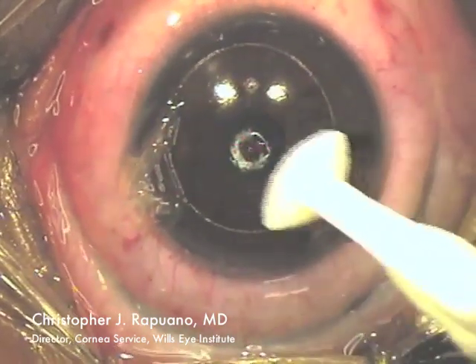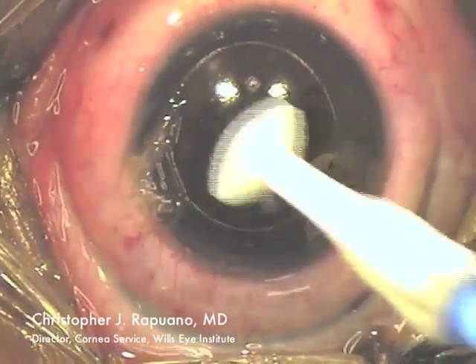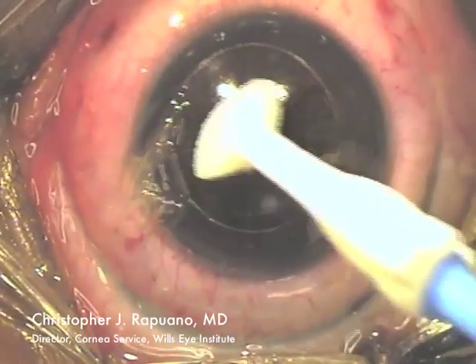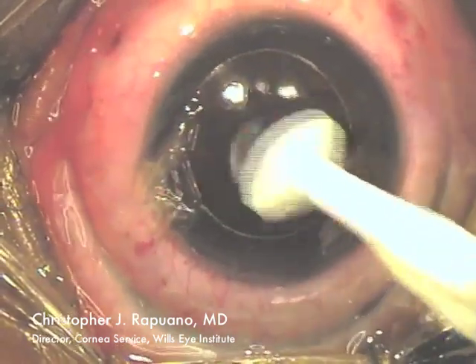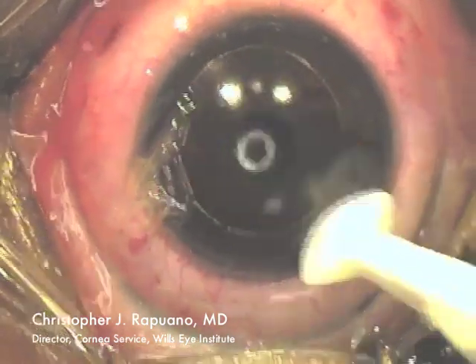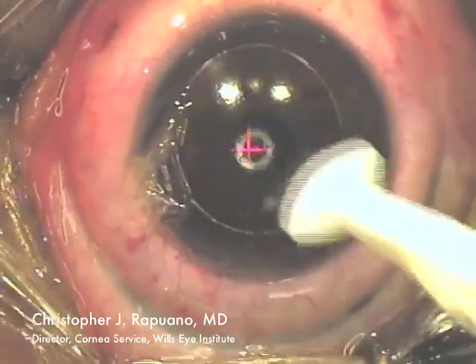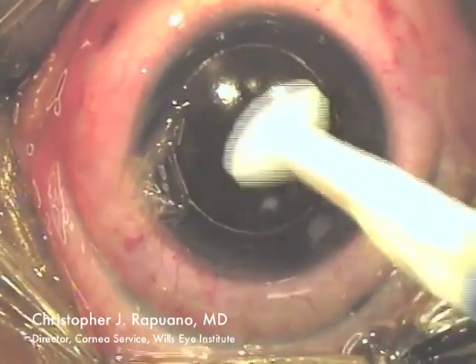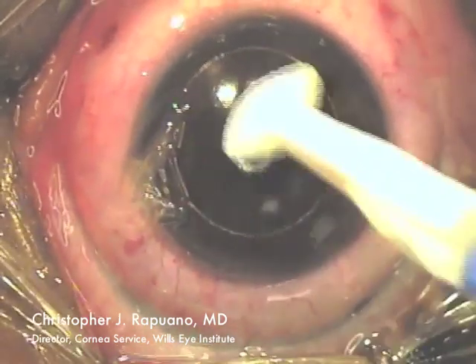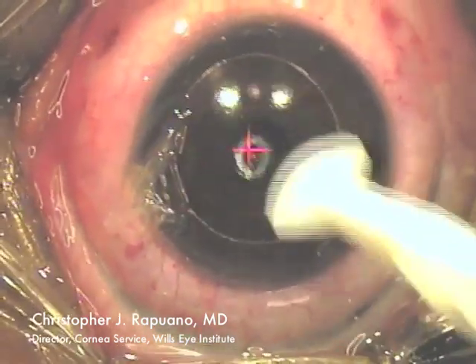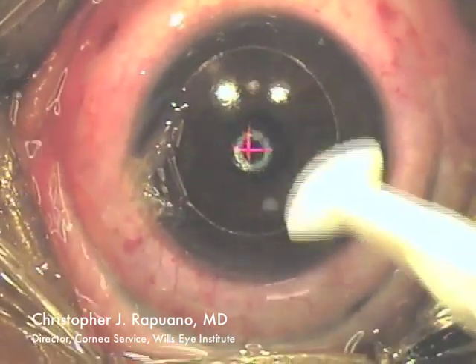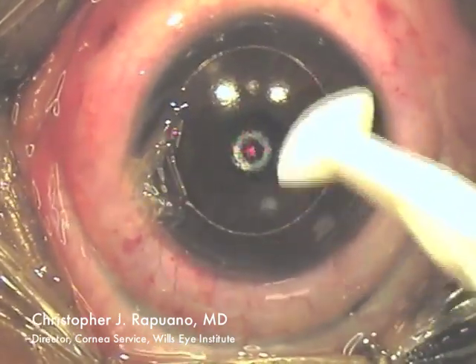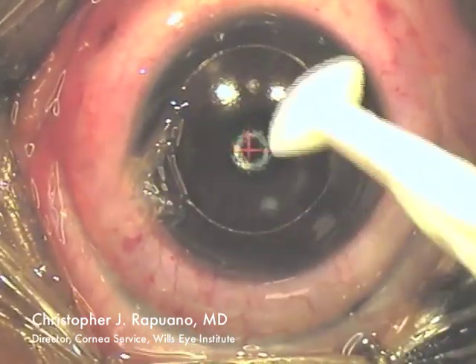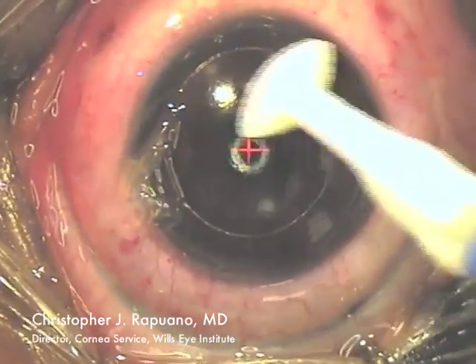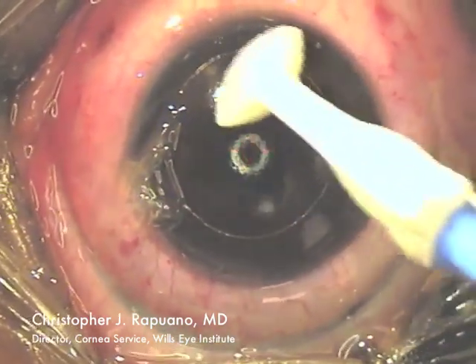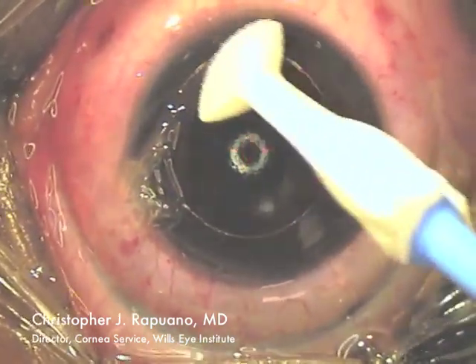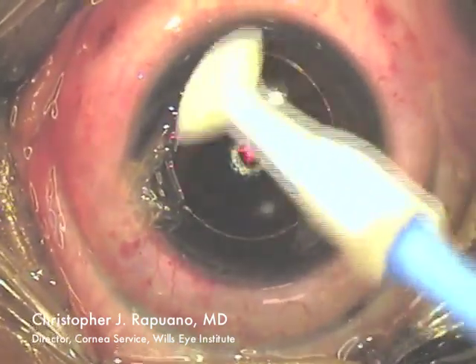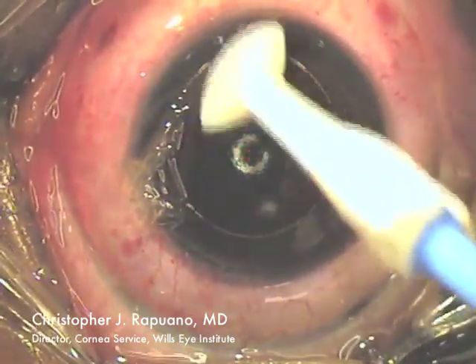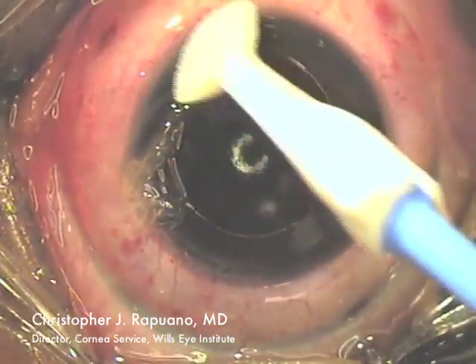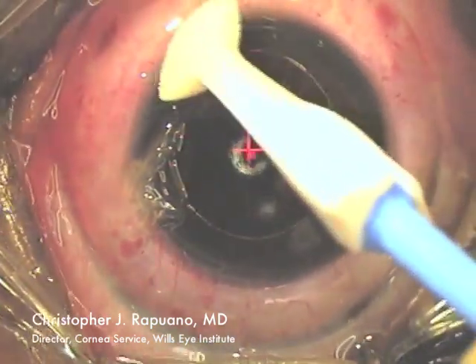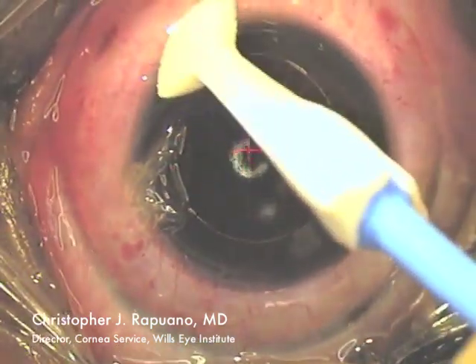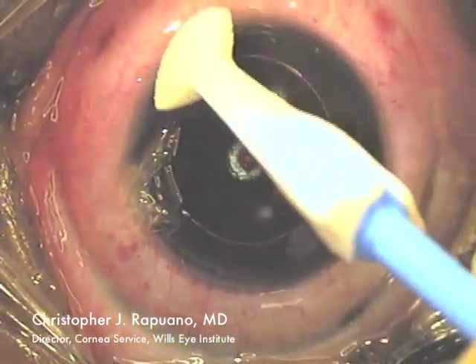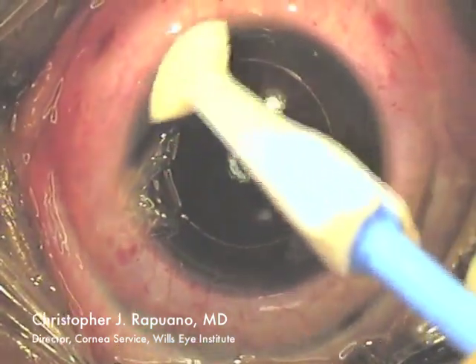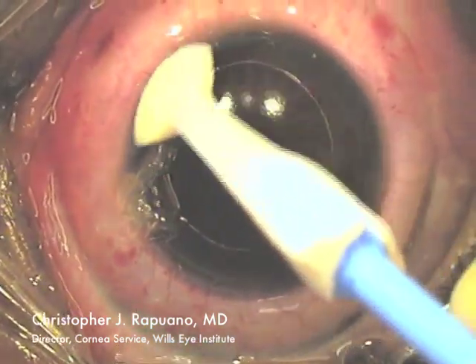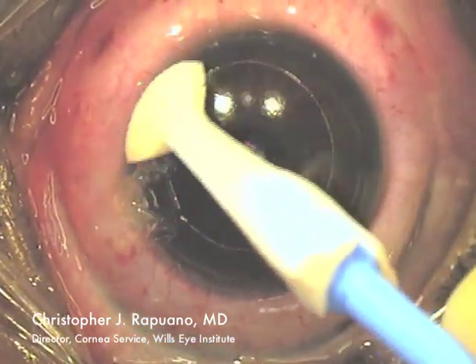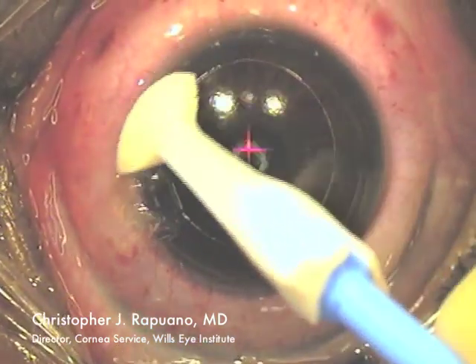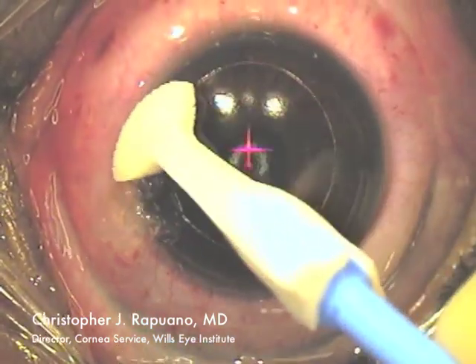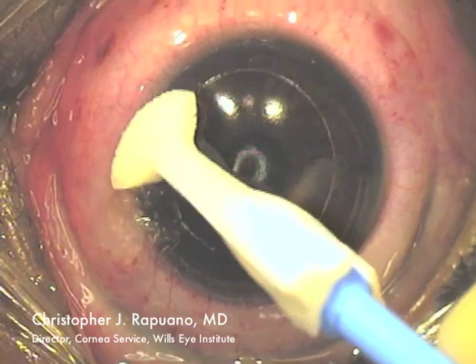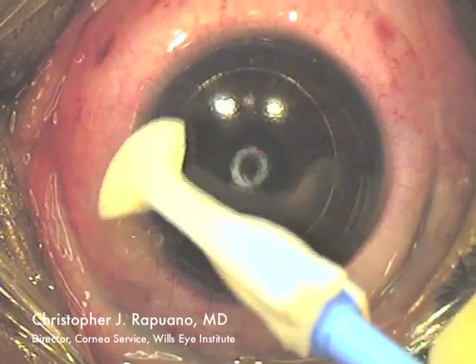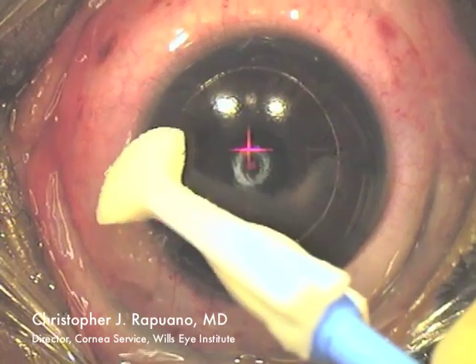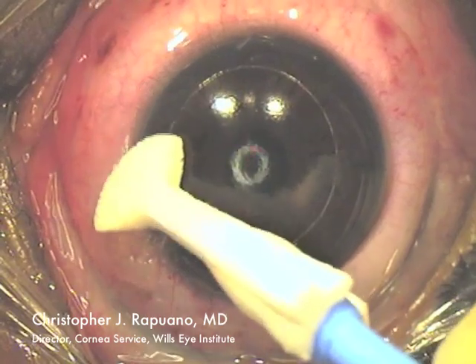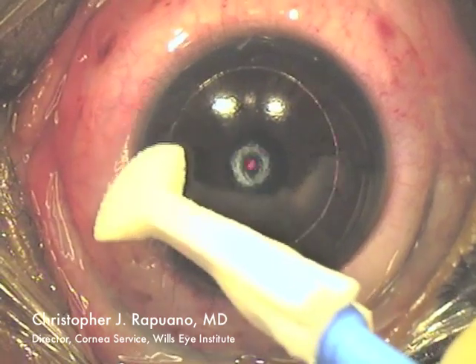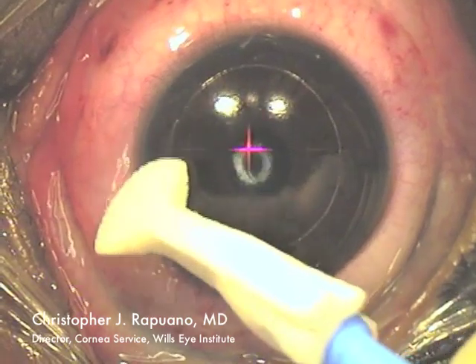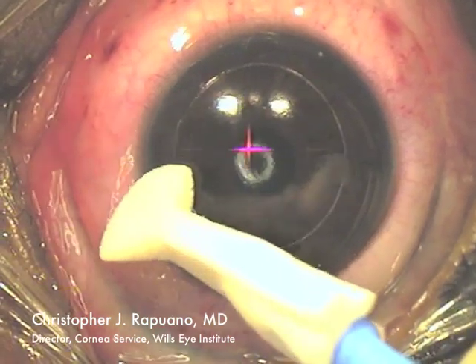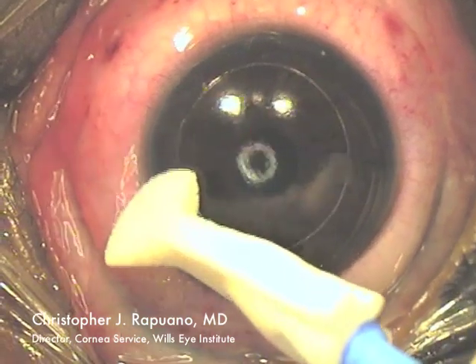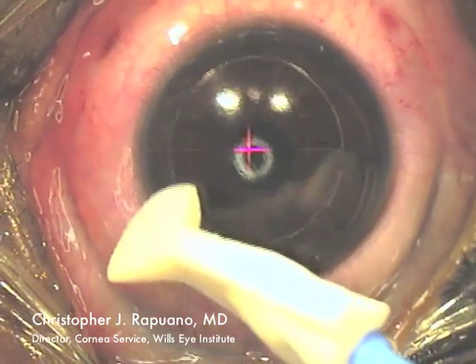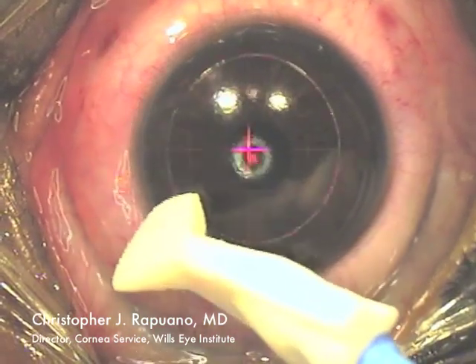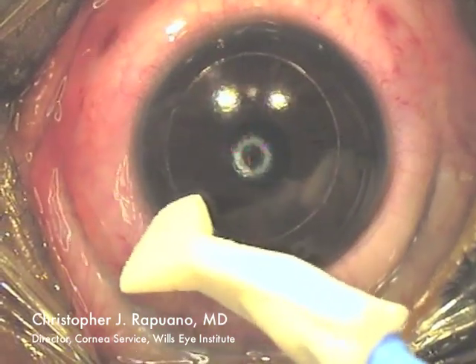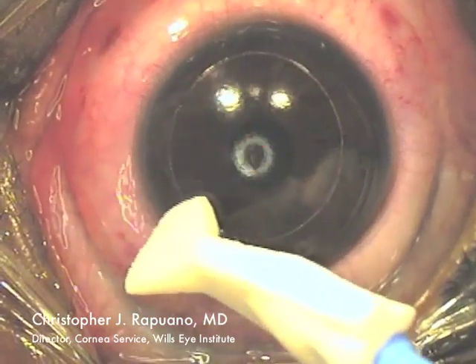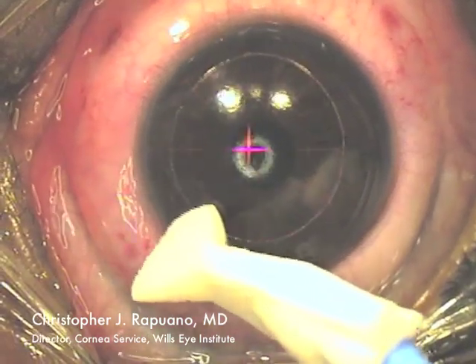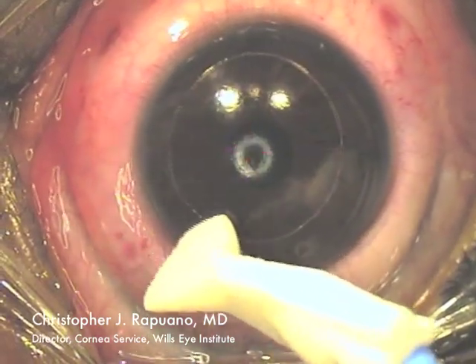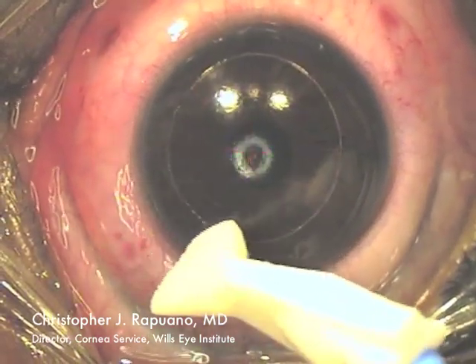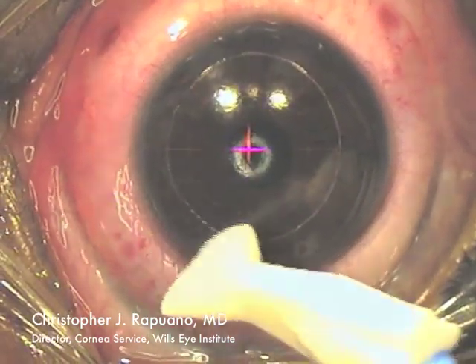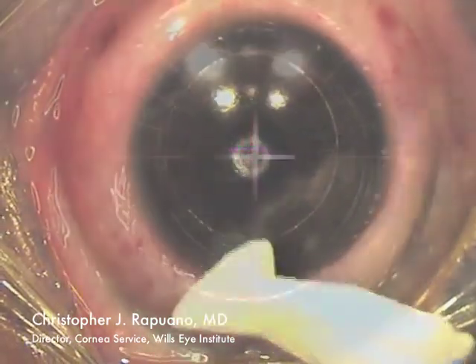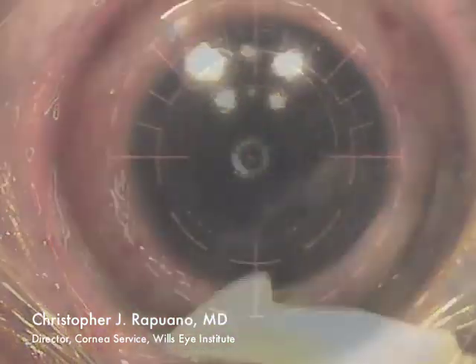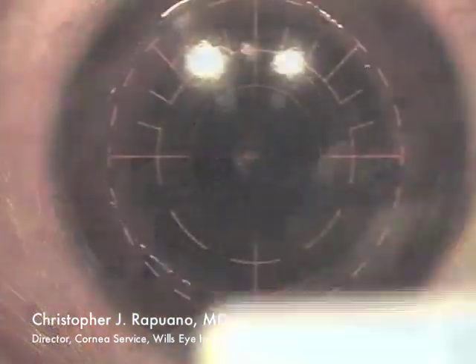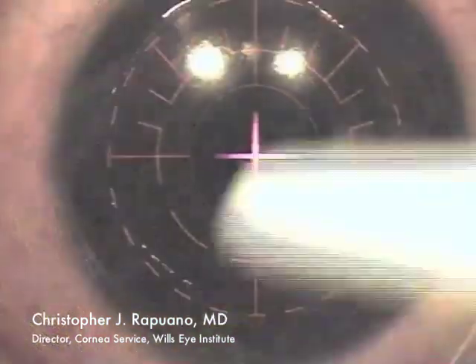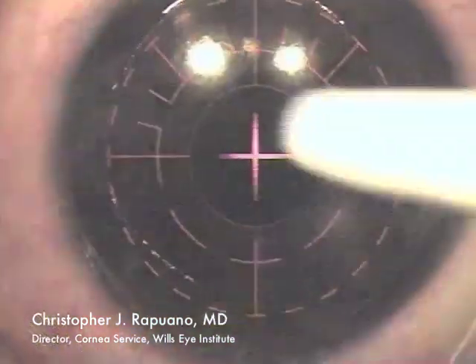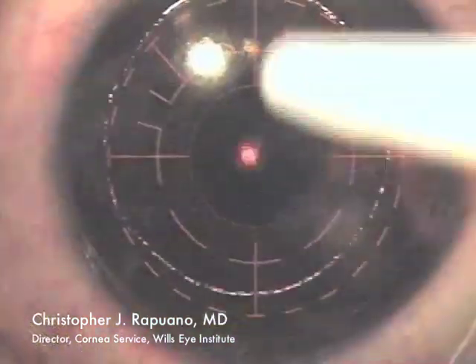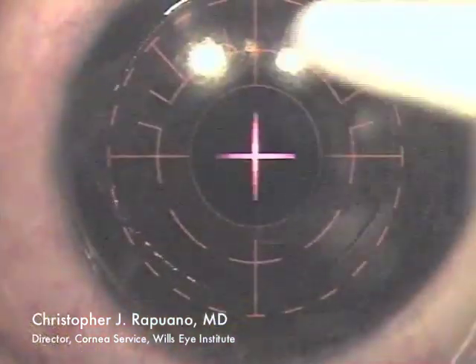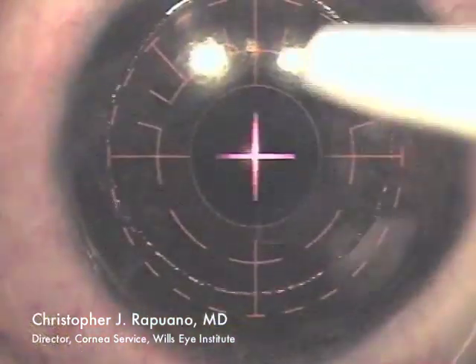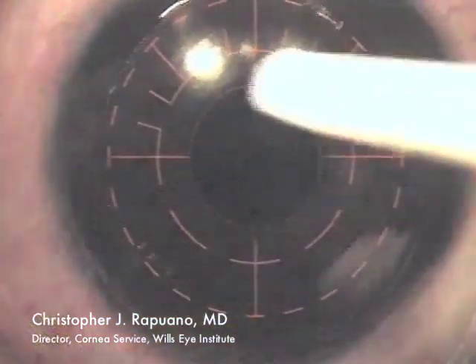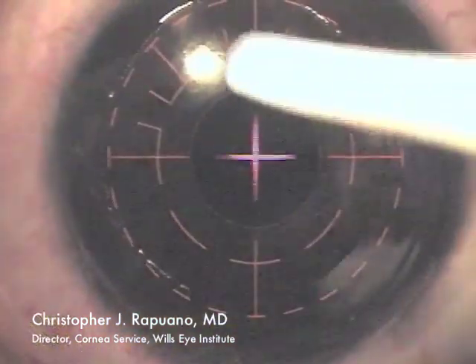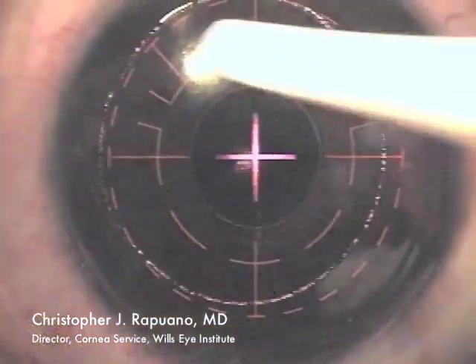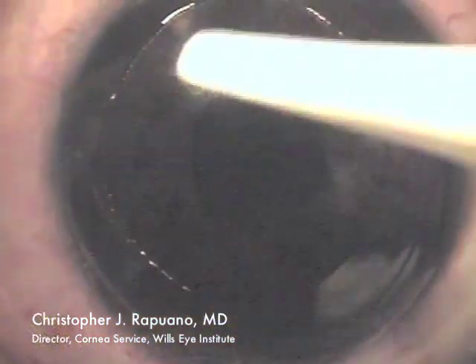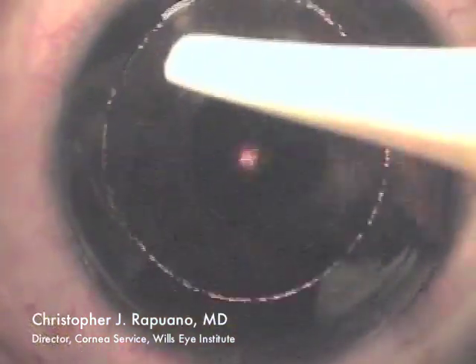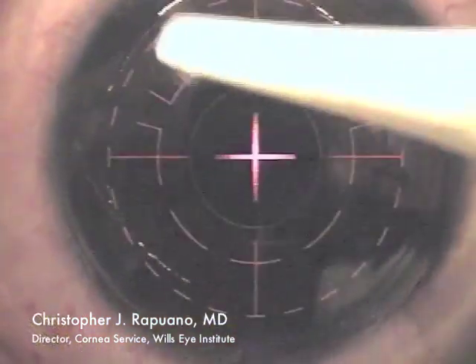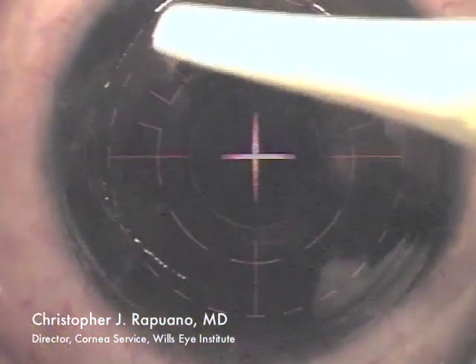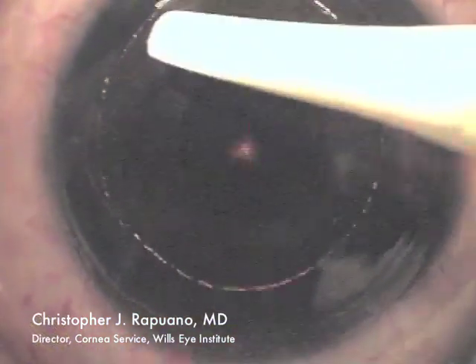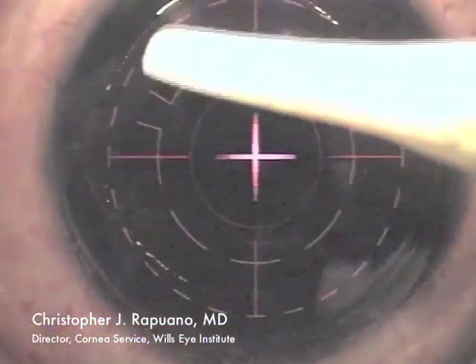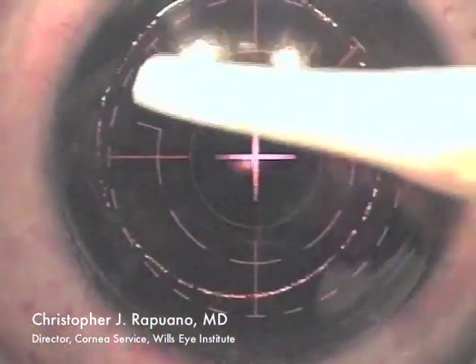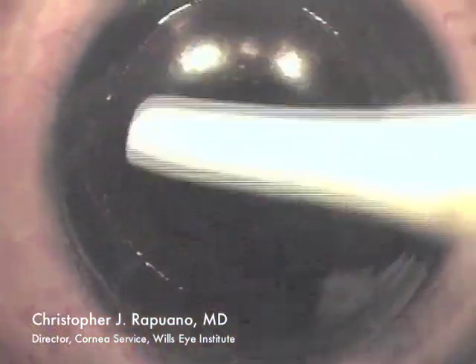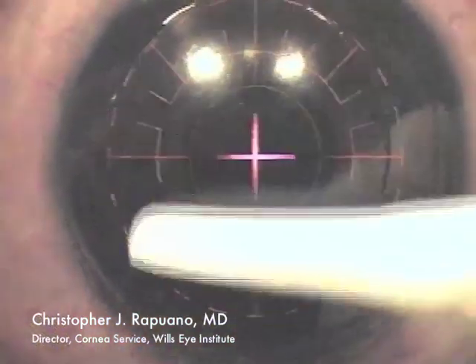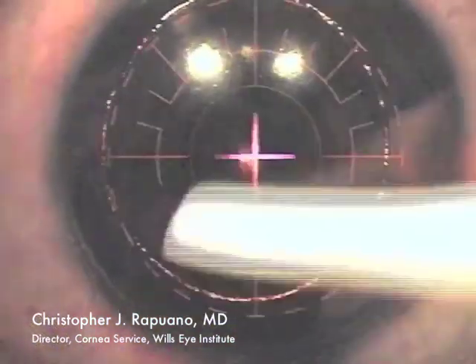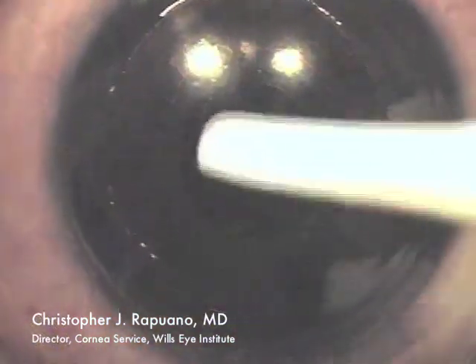I check the surface of the cornea to make sure it looks smooth, which it does, and I remove the residual epithelium.